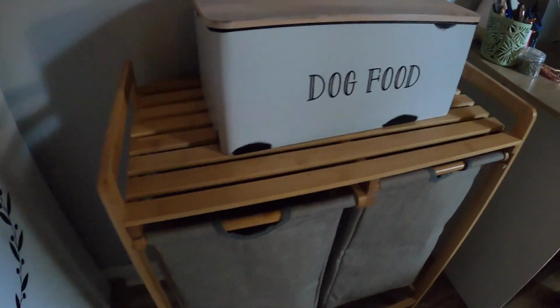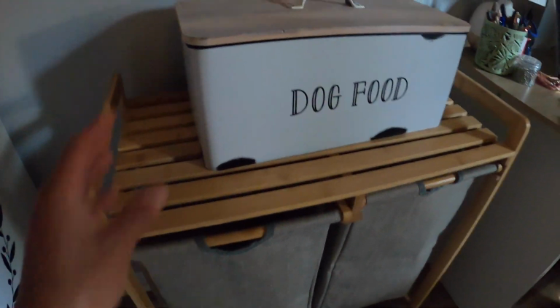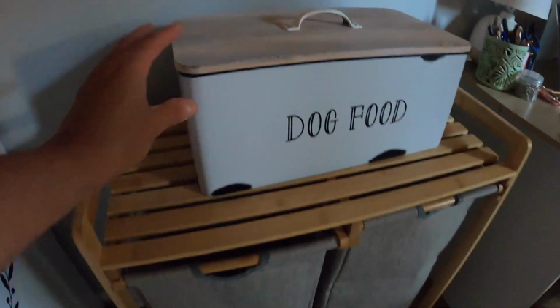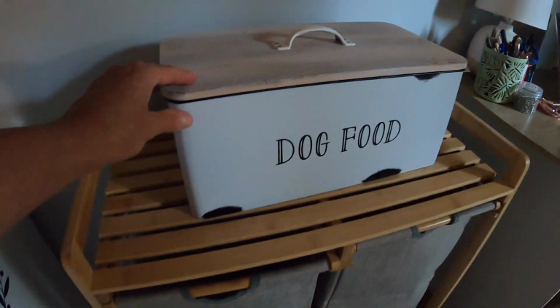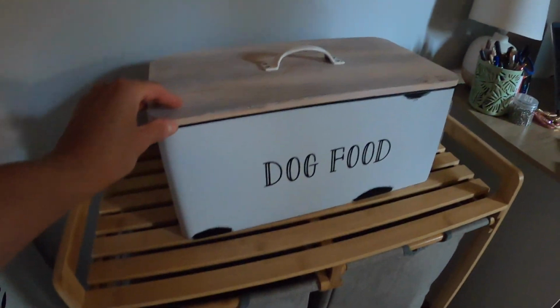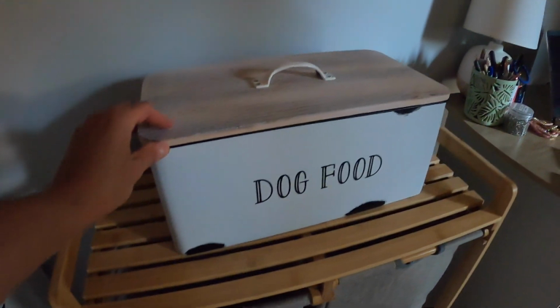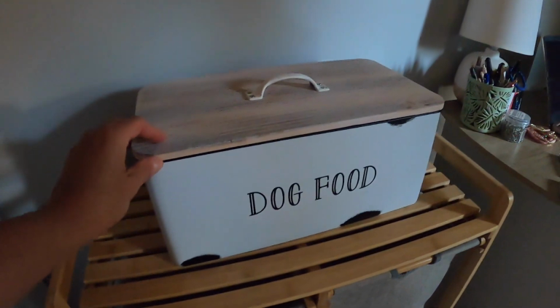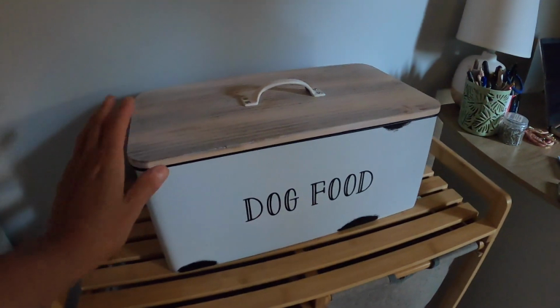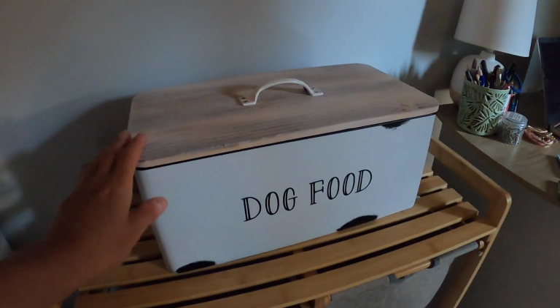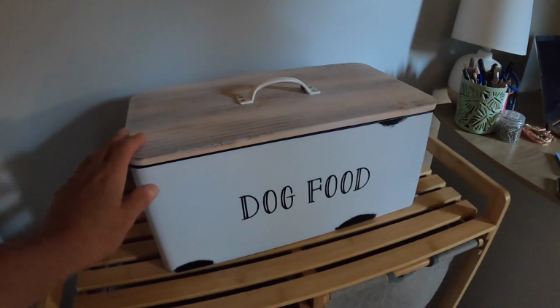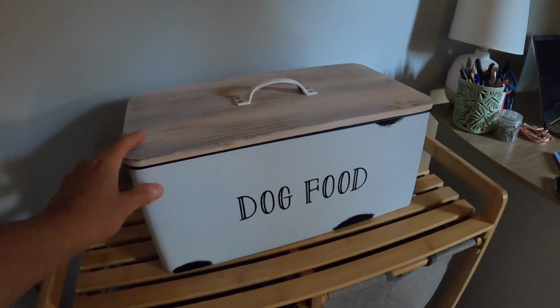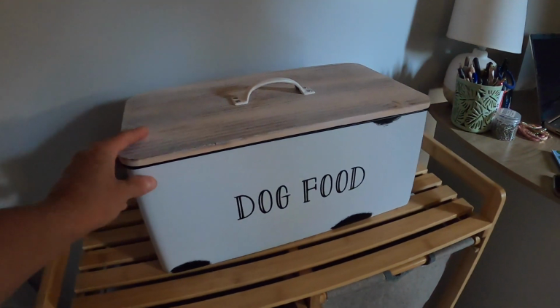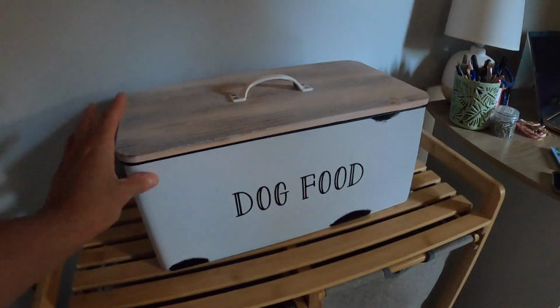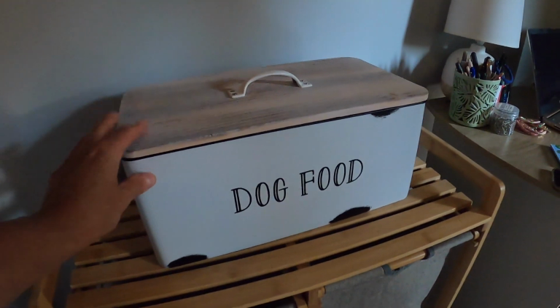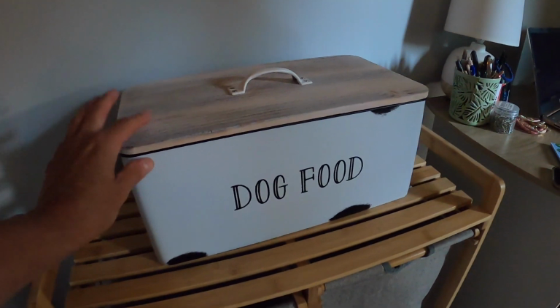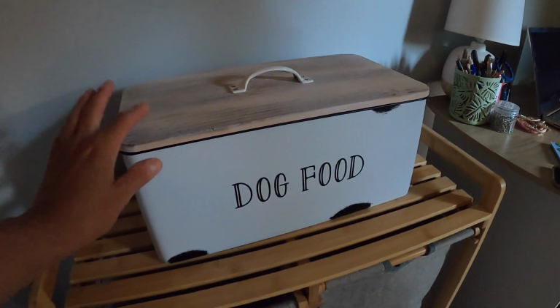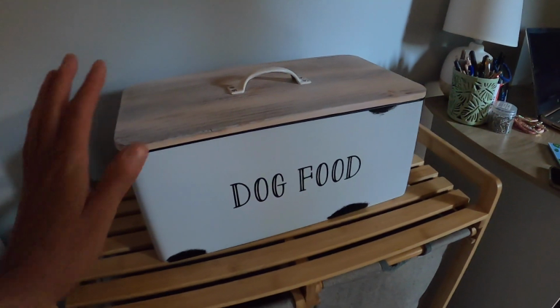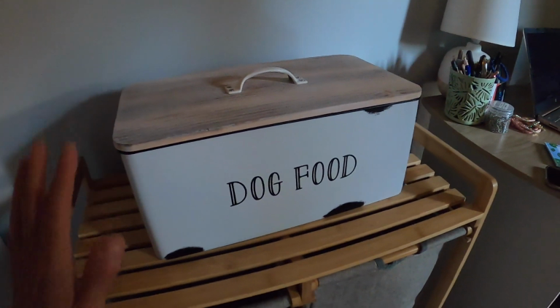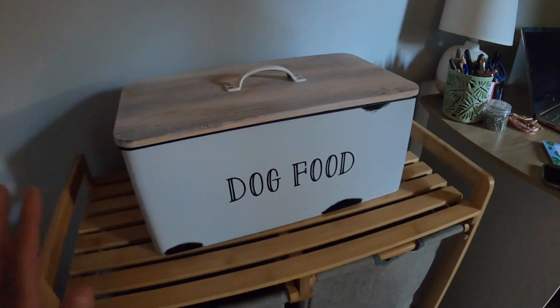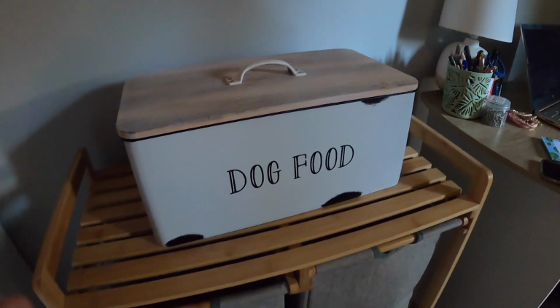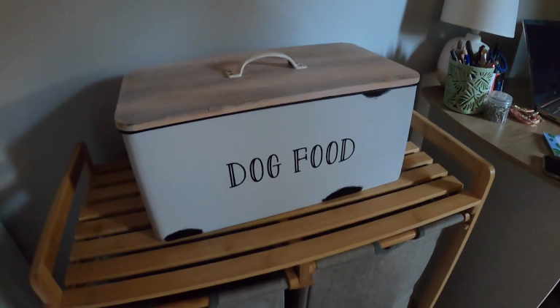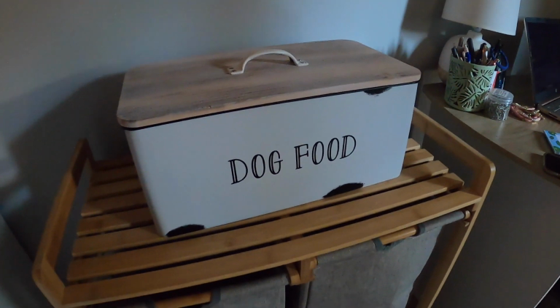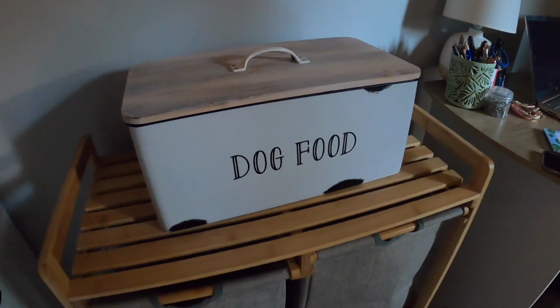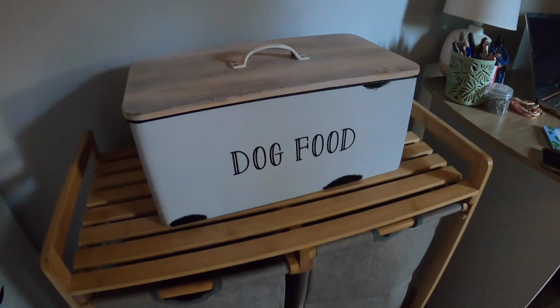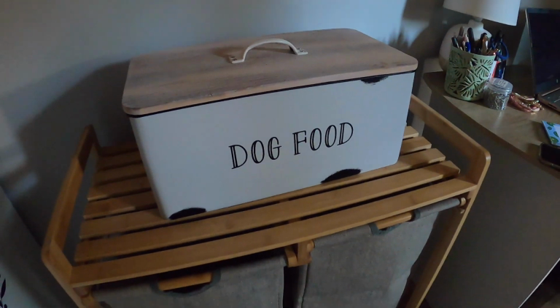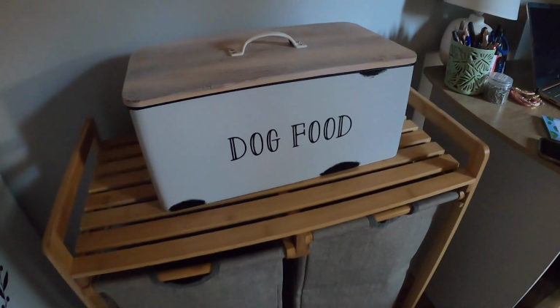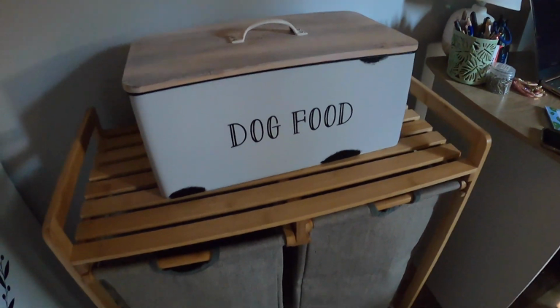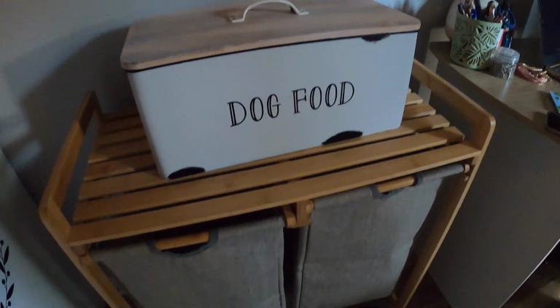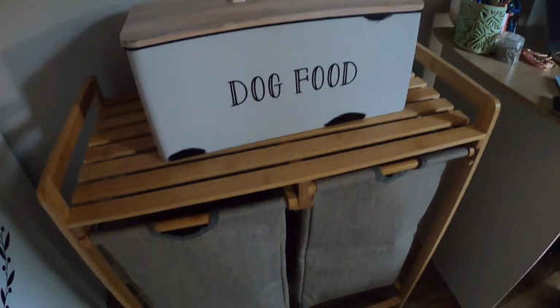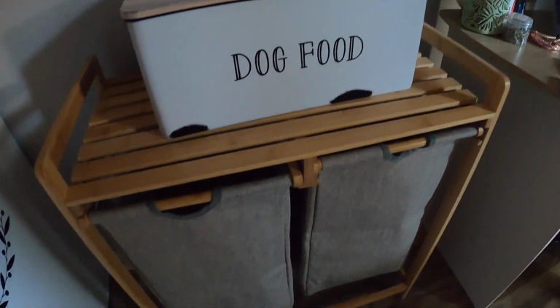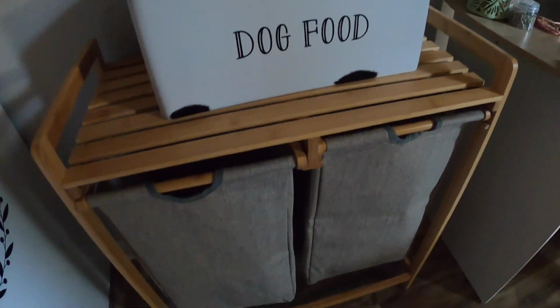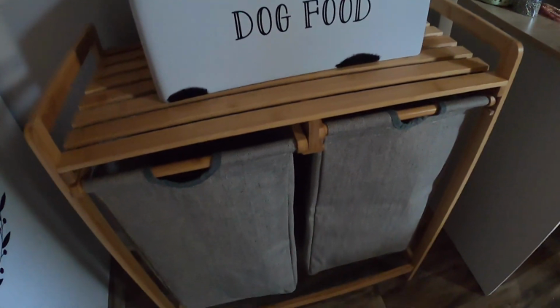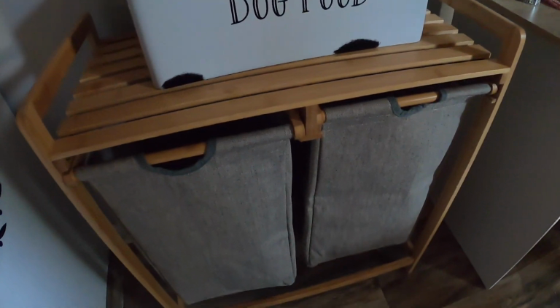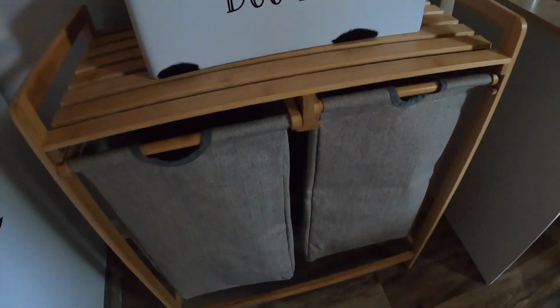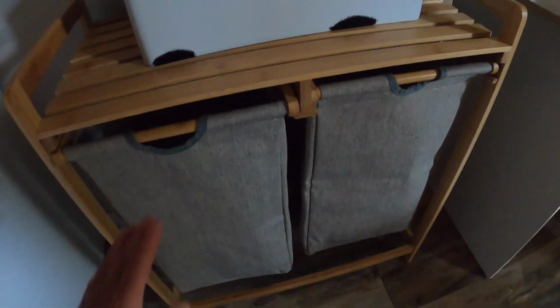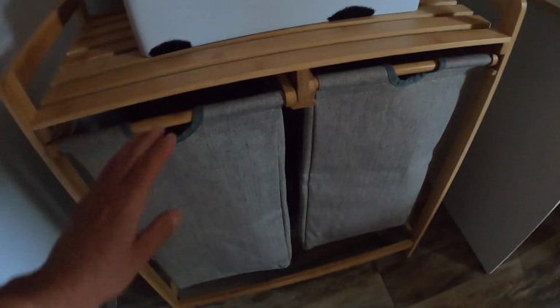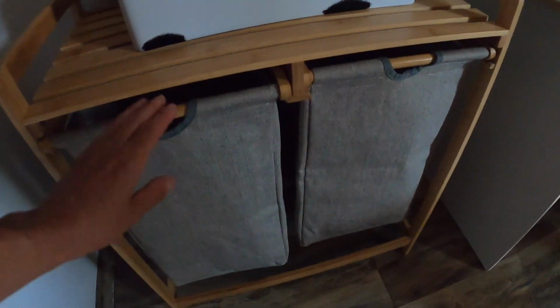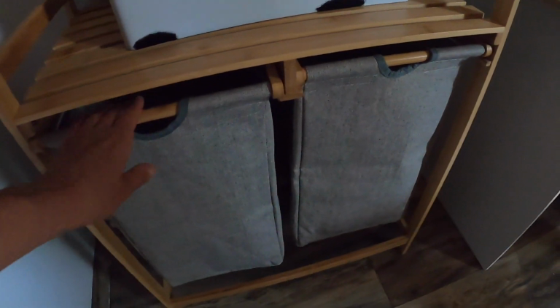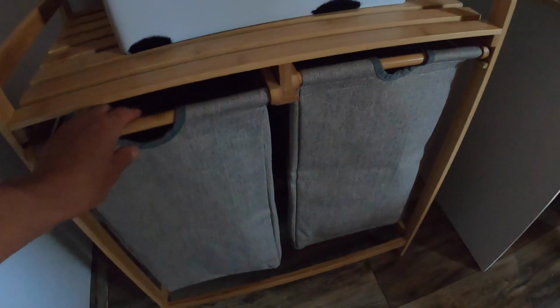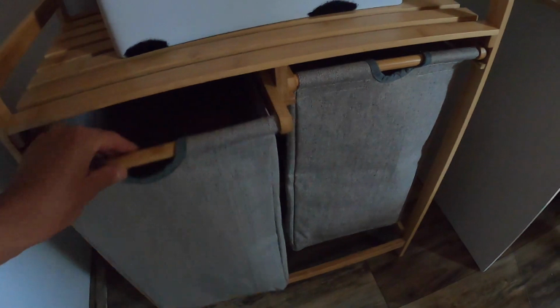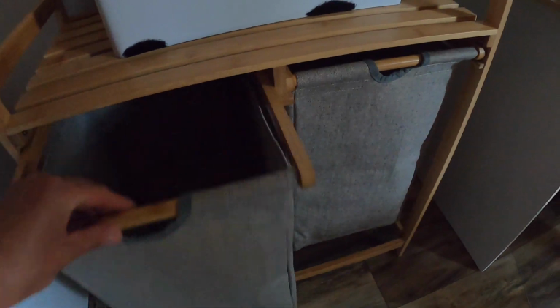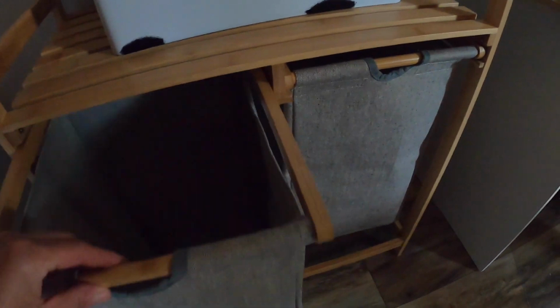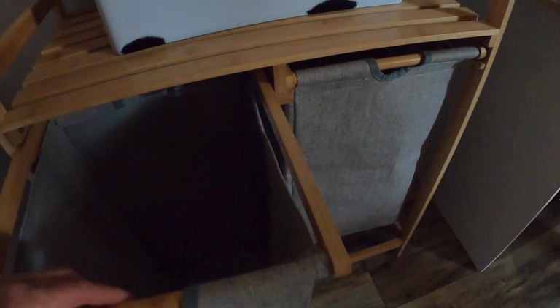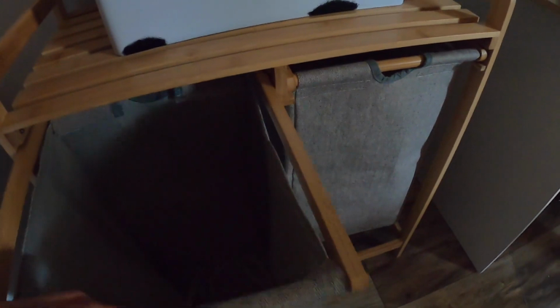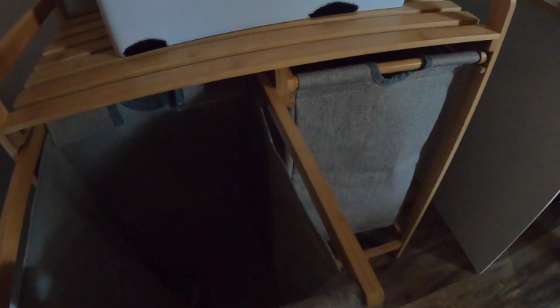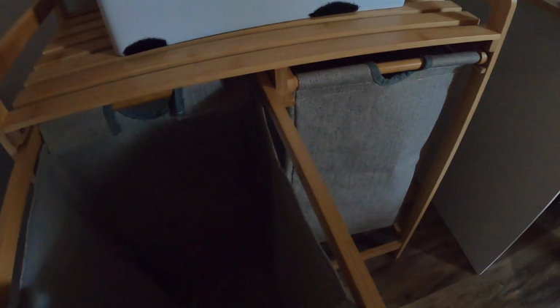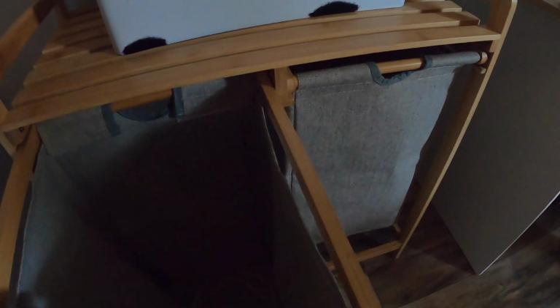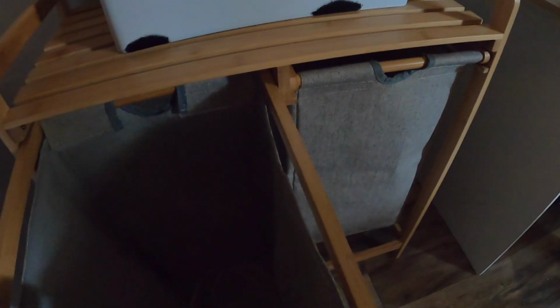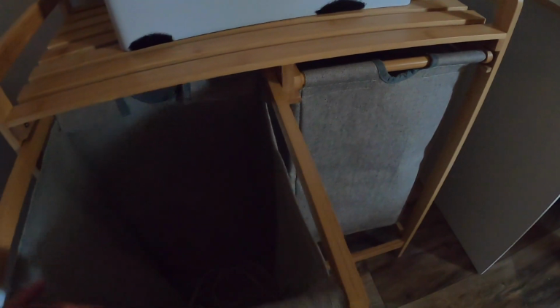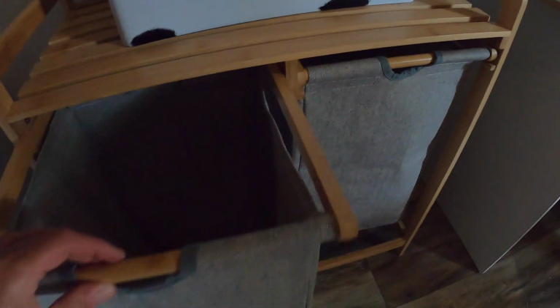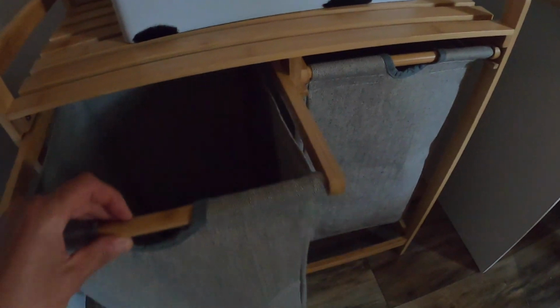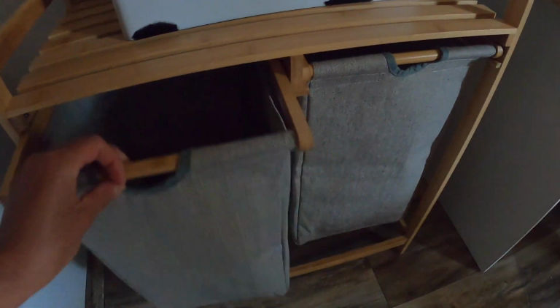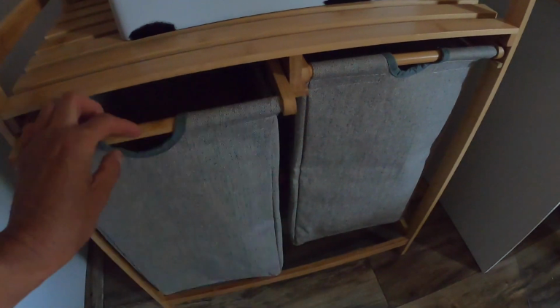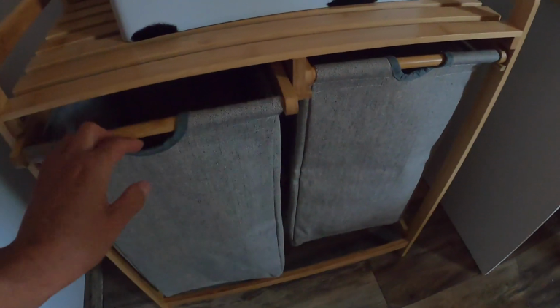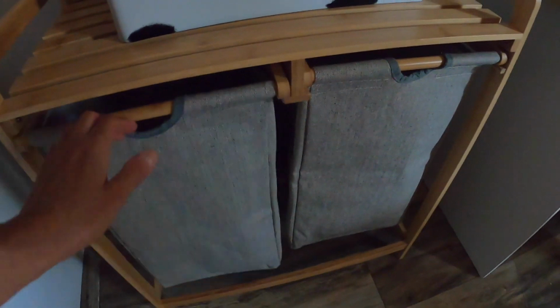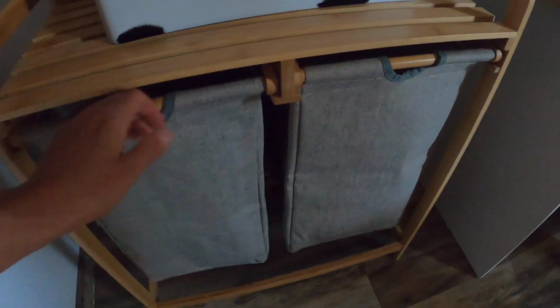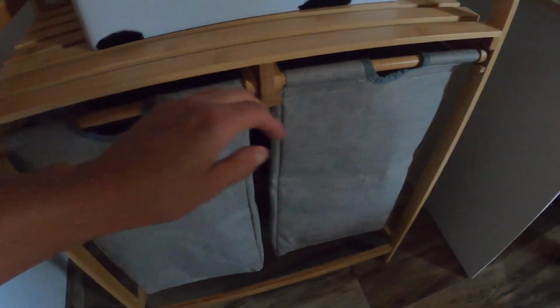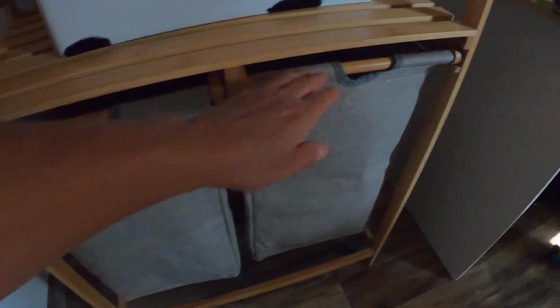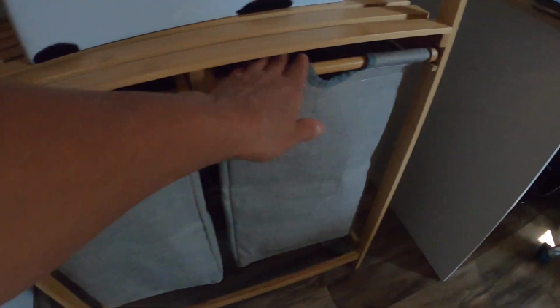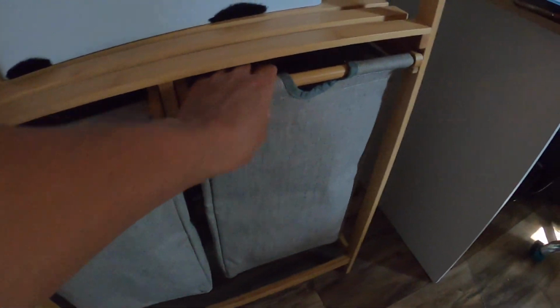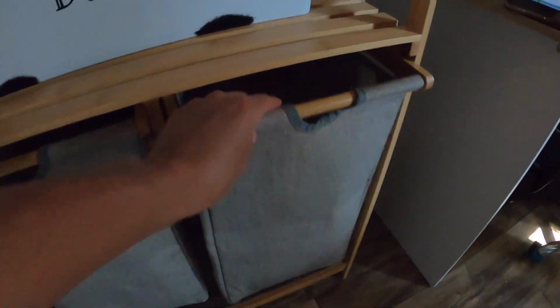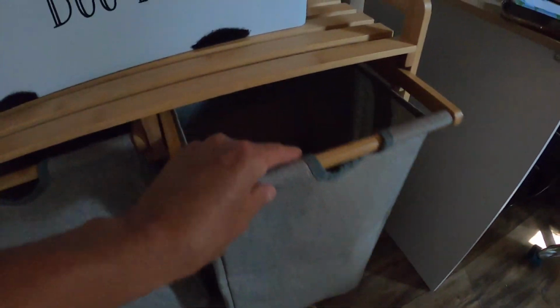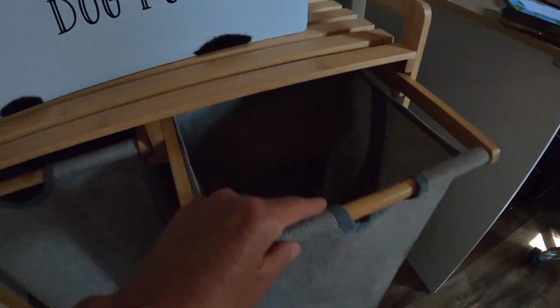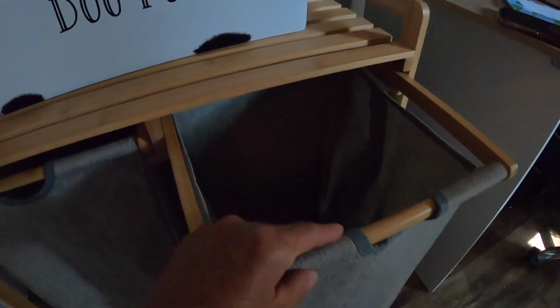Like I said, this holds my dog food, which is pretty heavy, and it's holding up really, really nice. It is just beautiful. And these just slide right out like this.